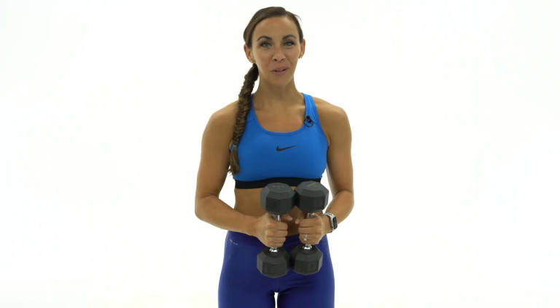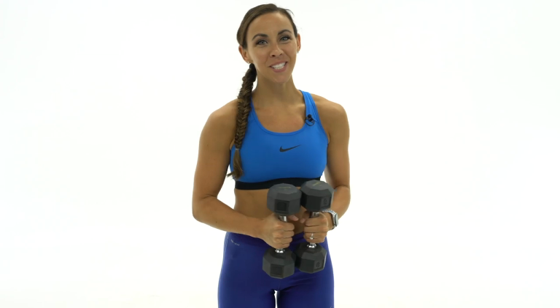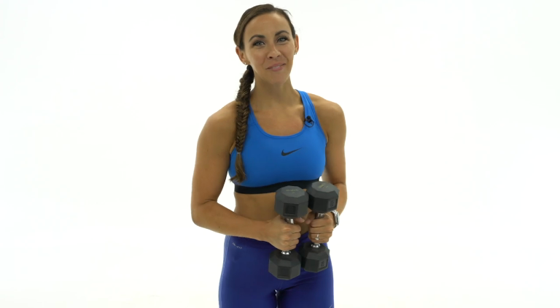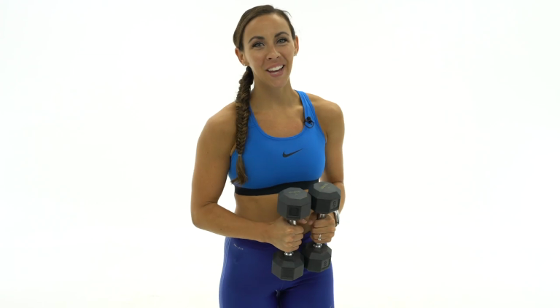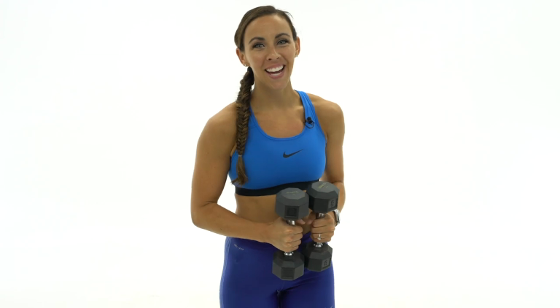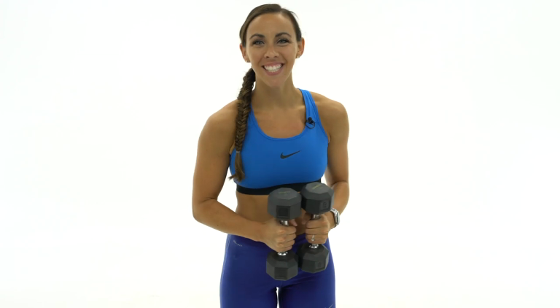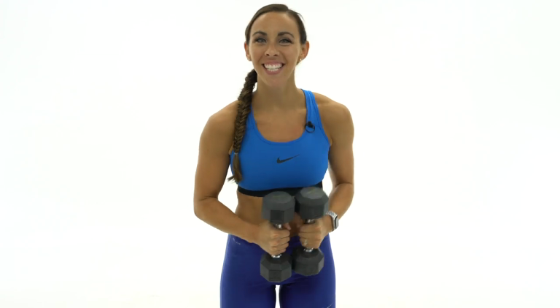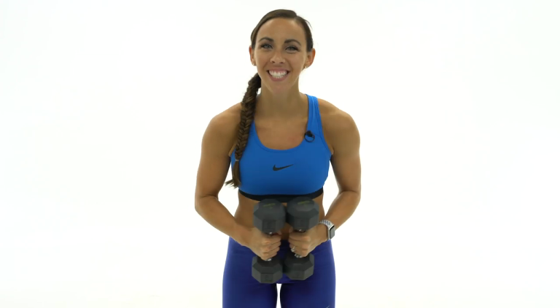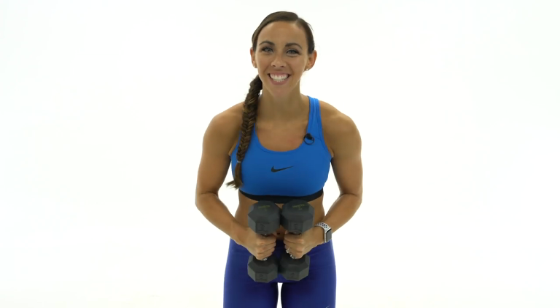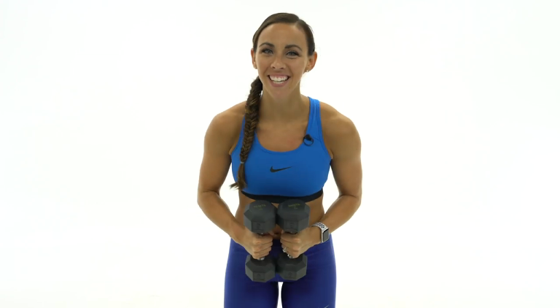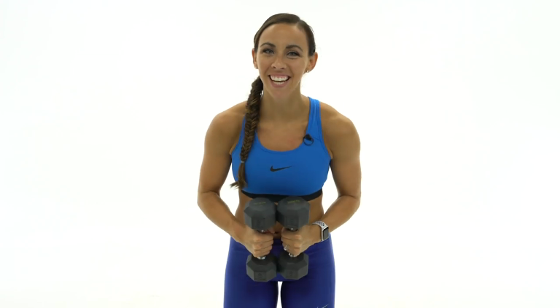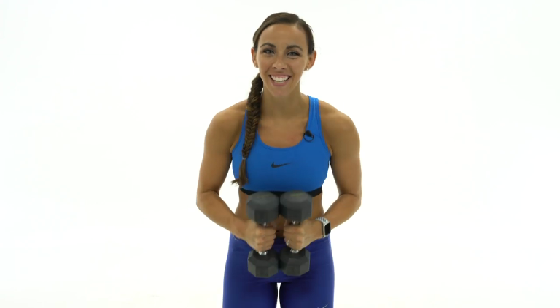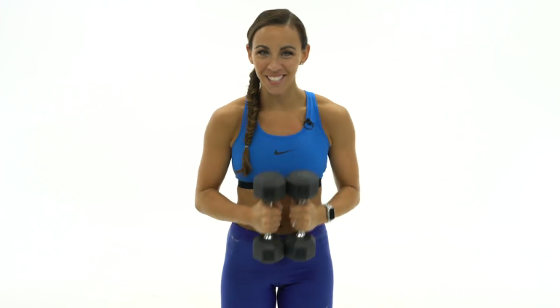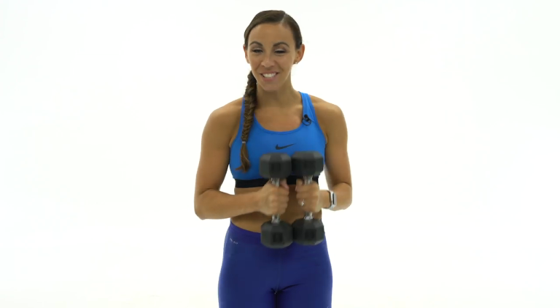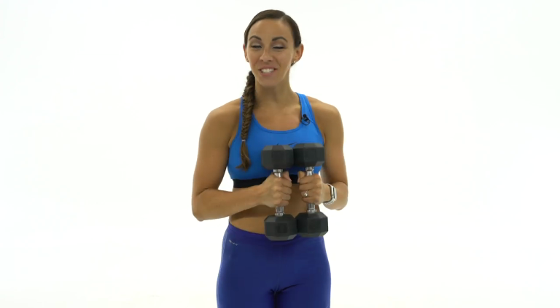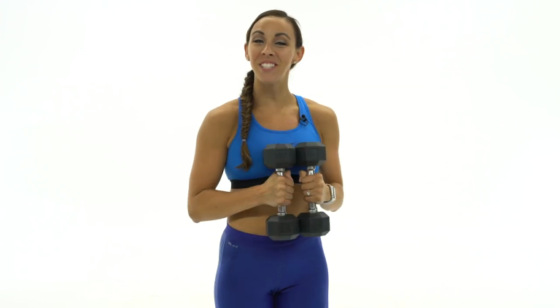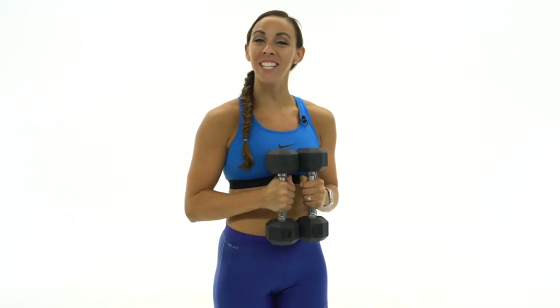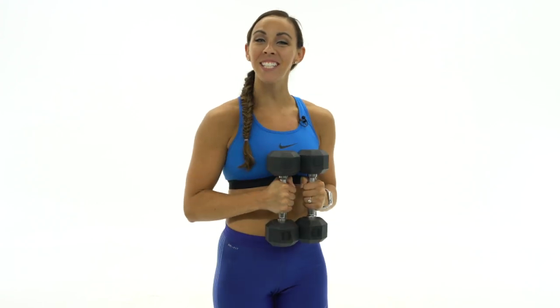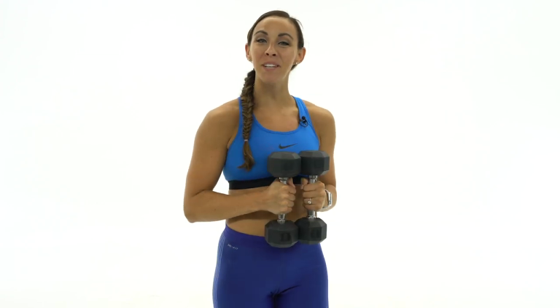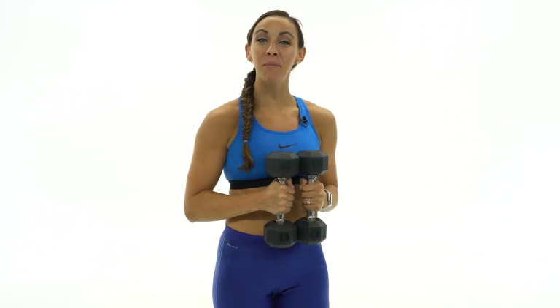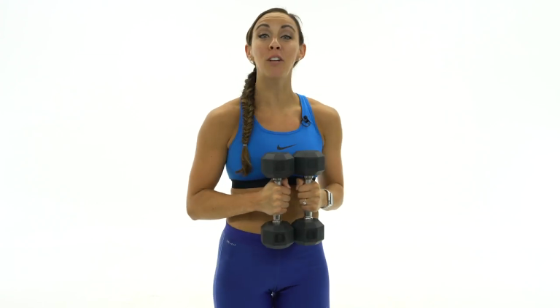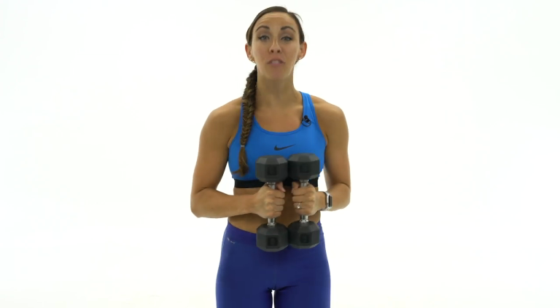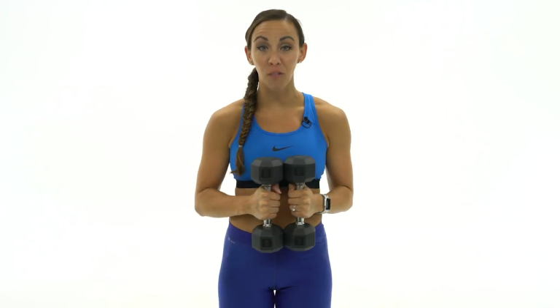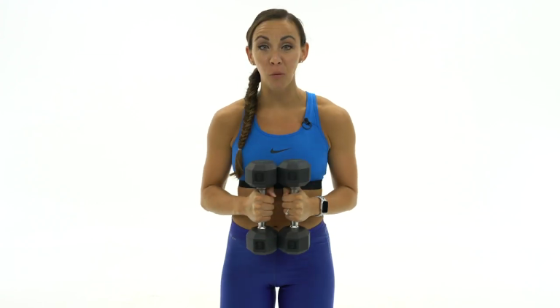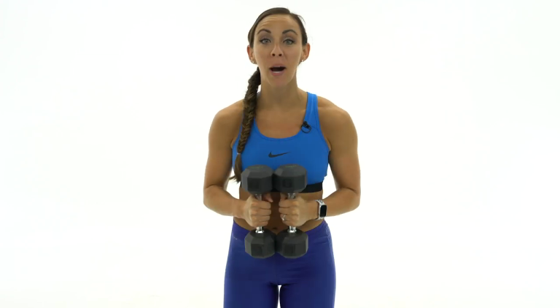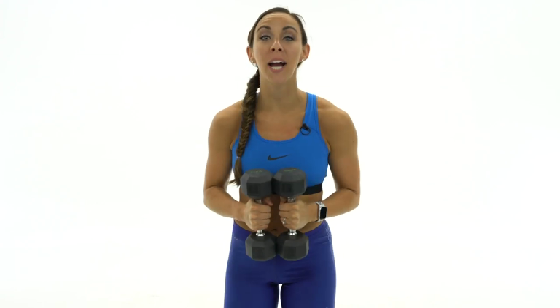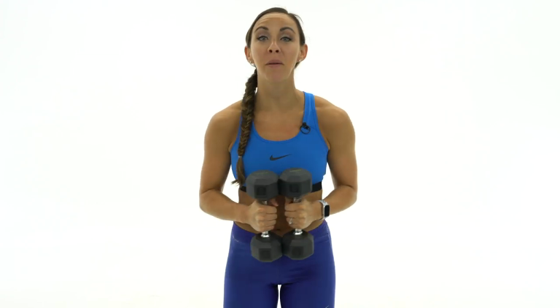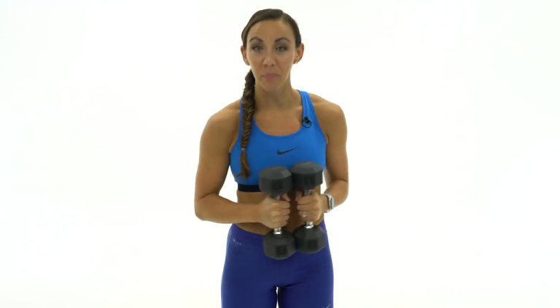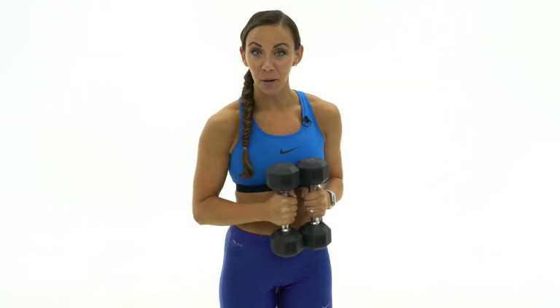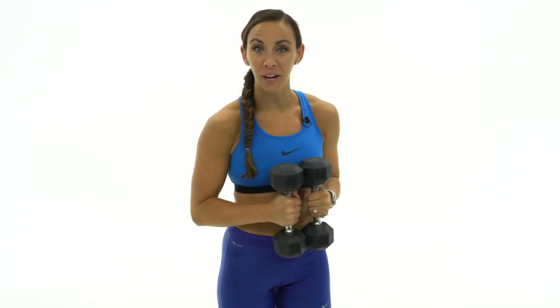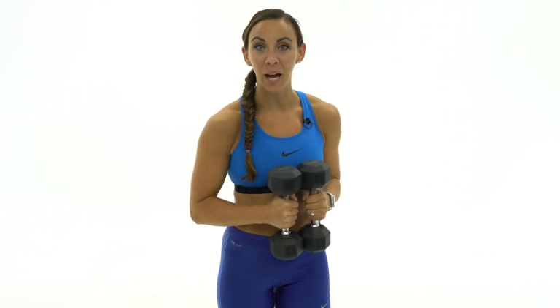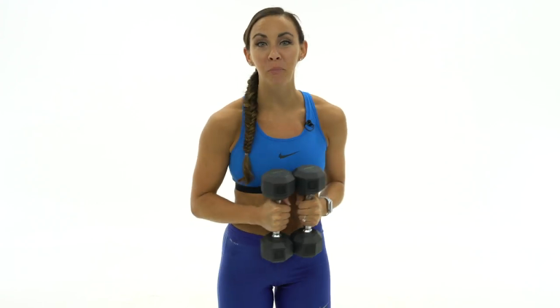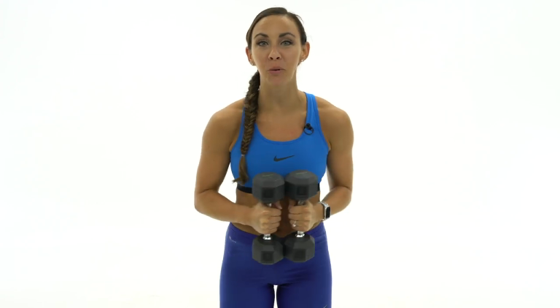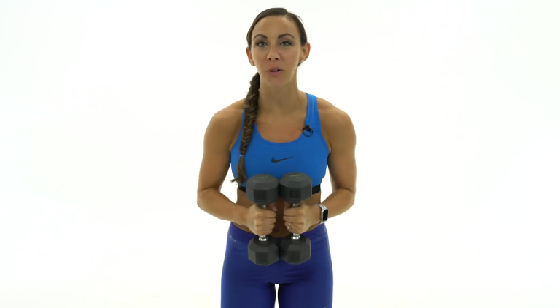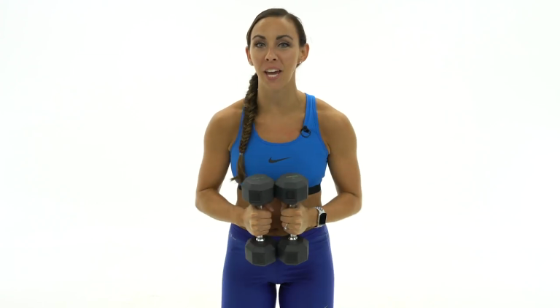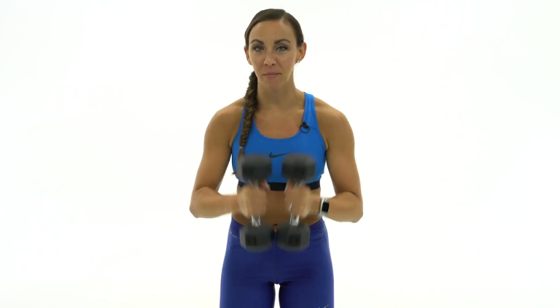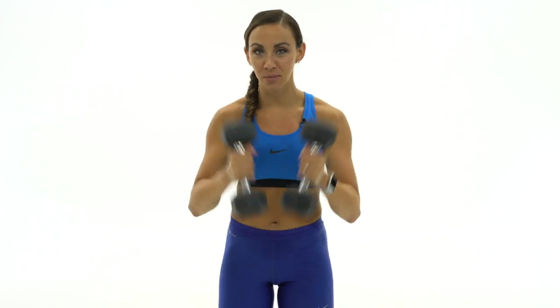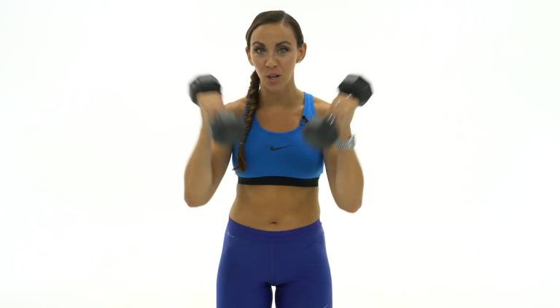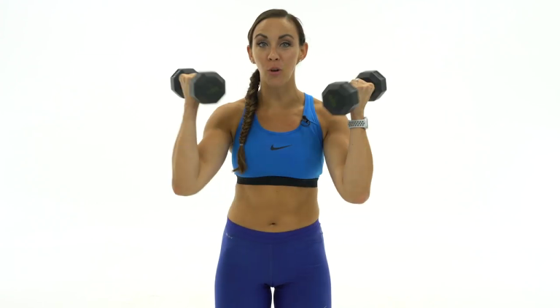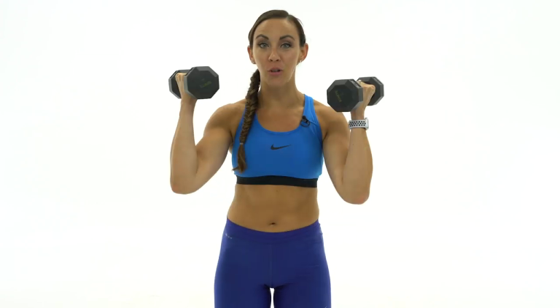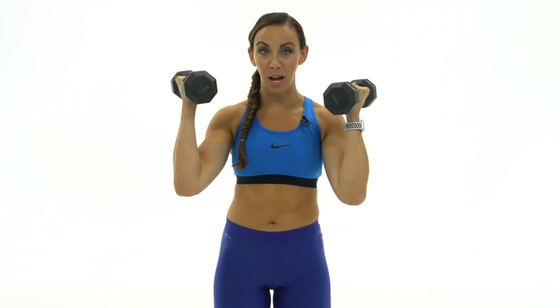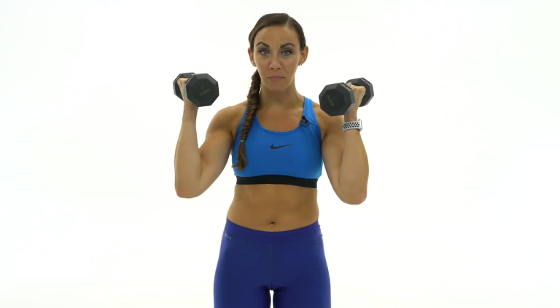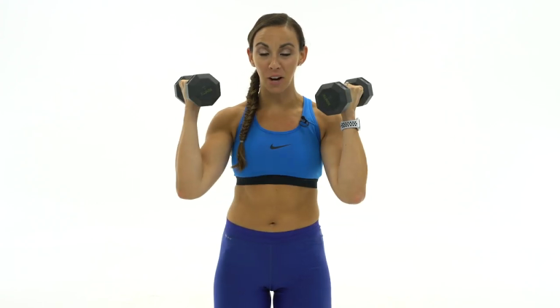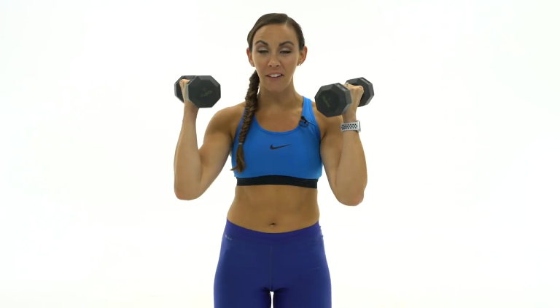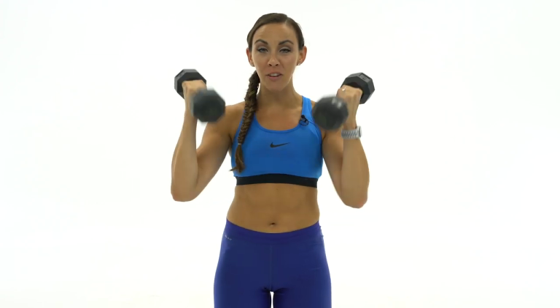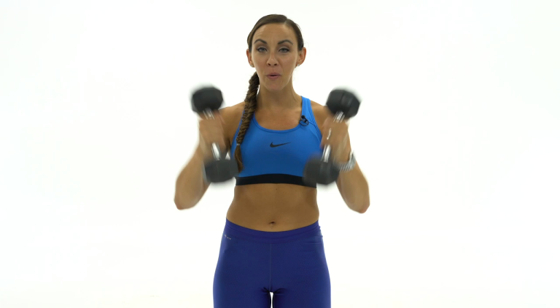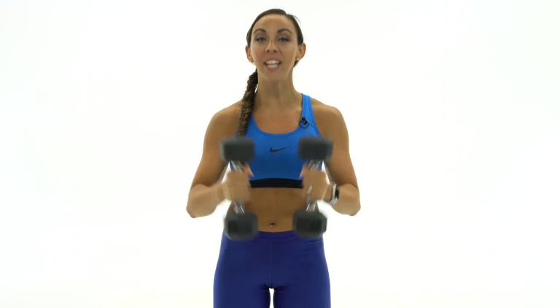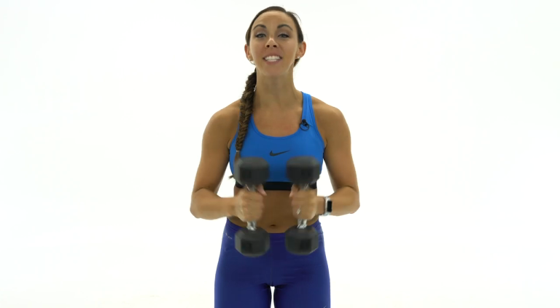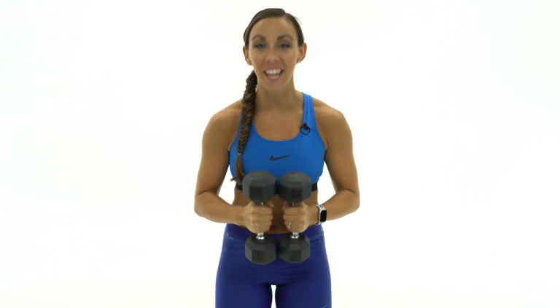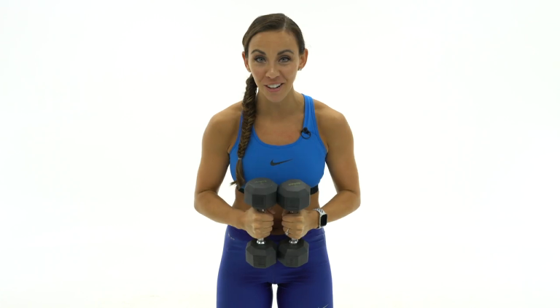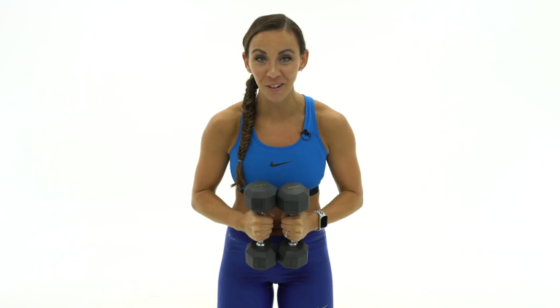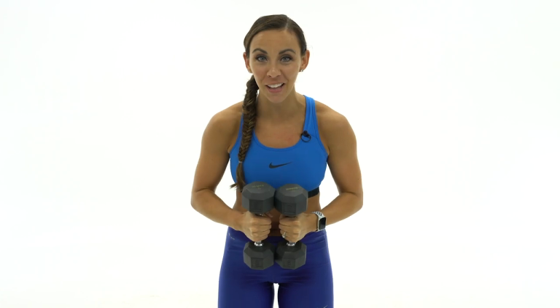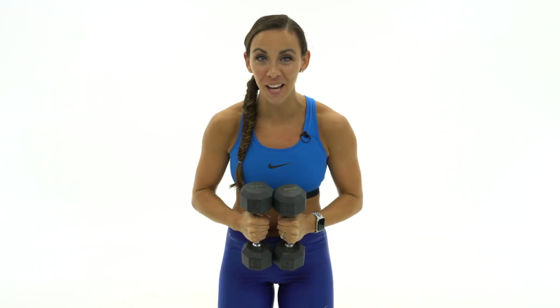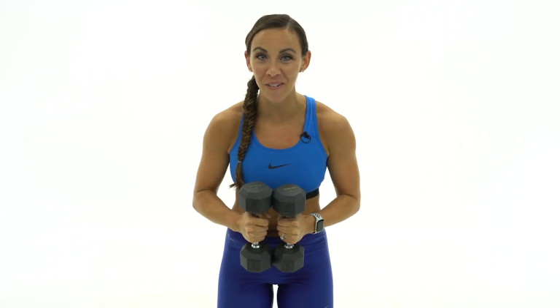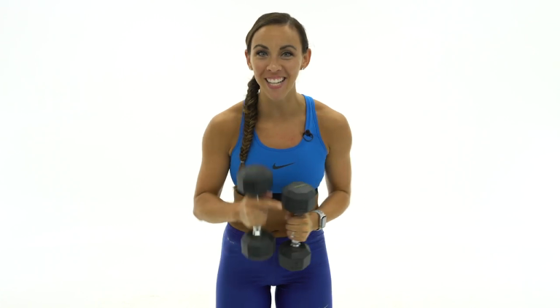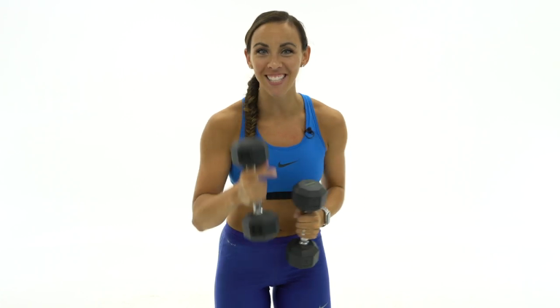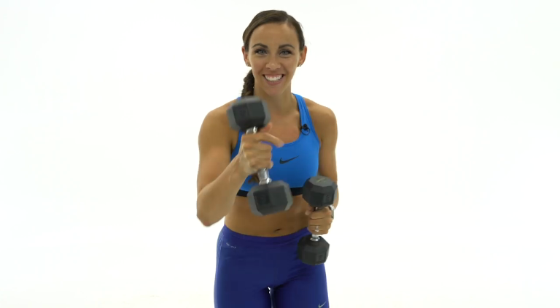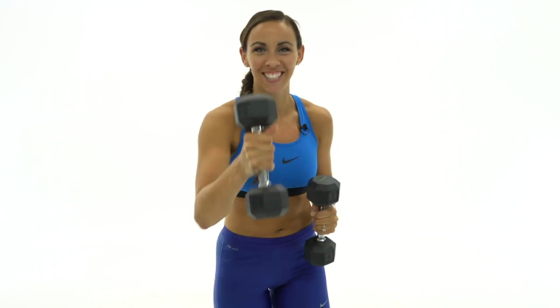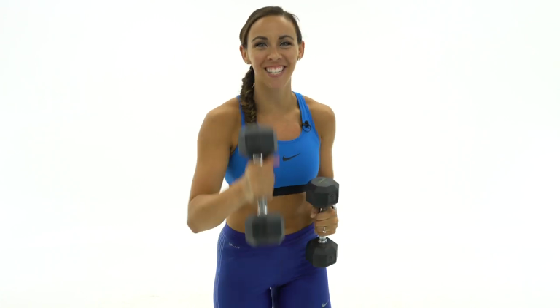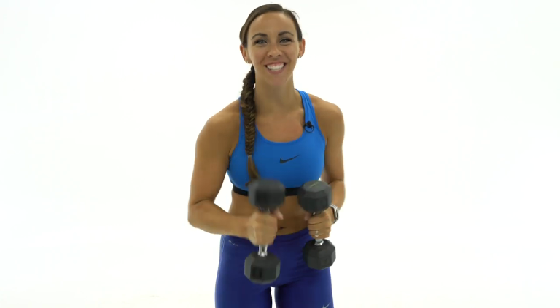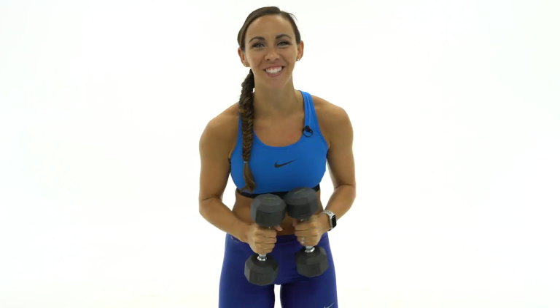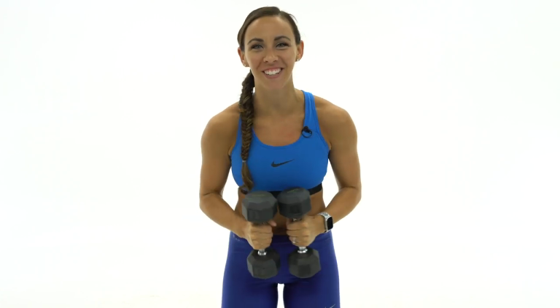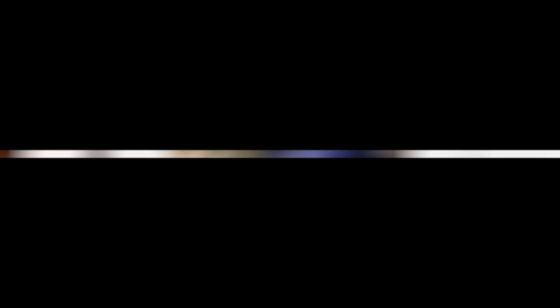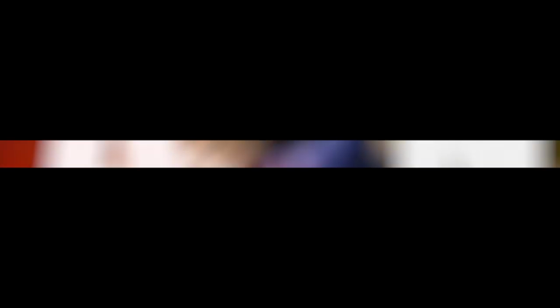What's up guys? It's Sydney and this is your 60-minute full-body burnout boot camp. So grab your heavy weights and your light weights and let's get started.